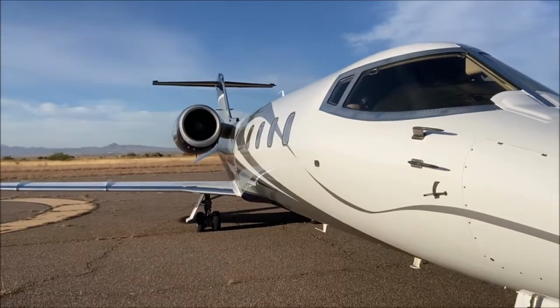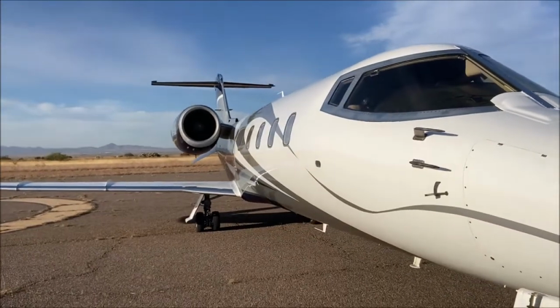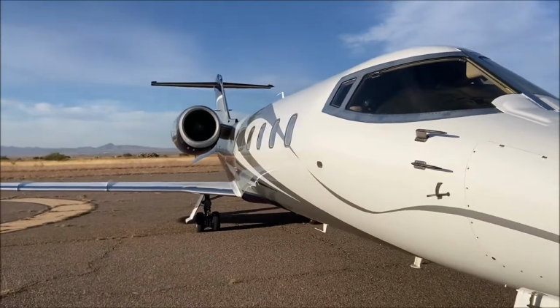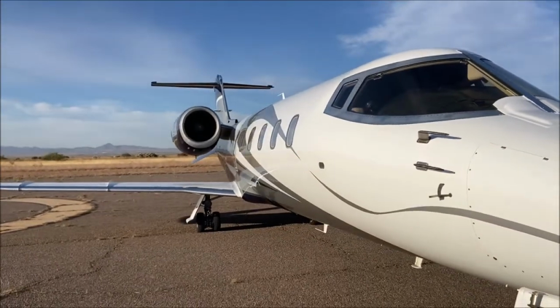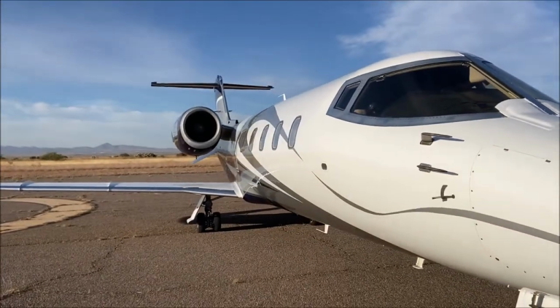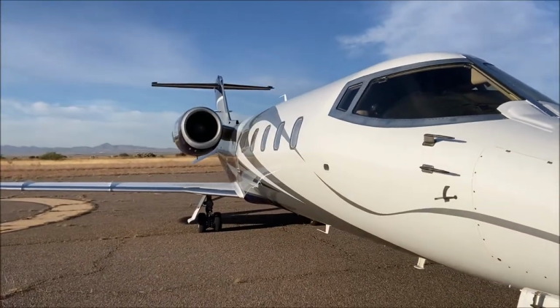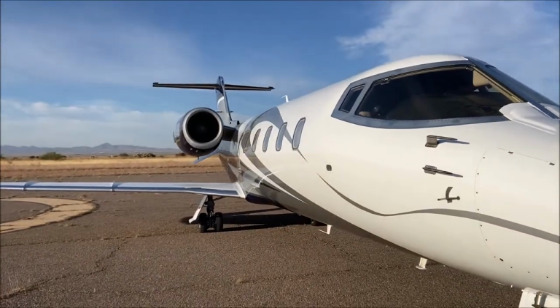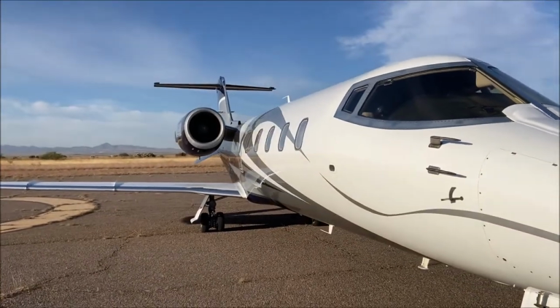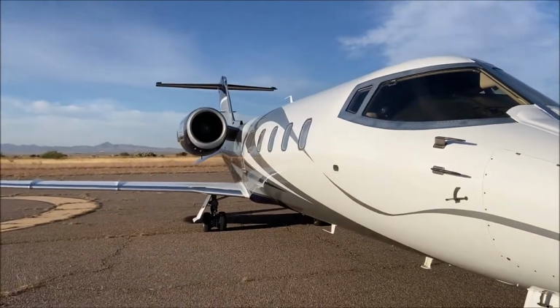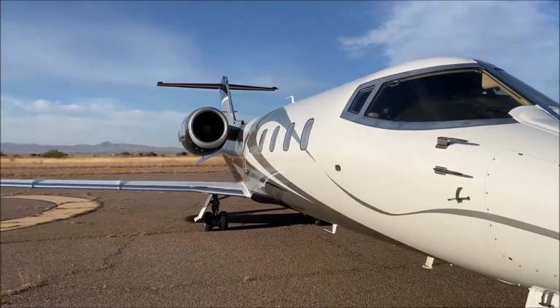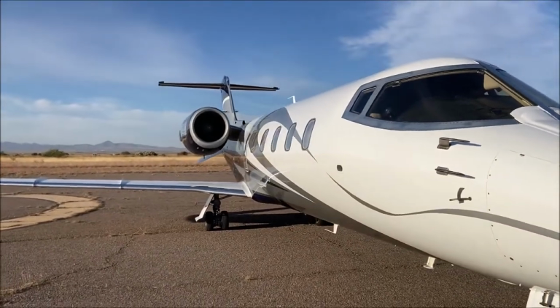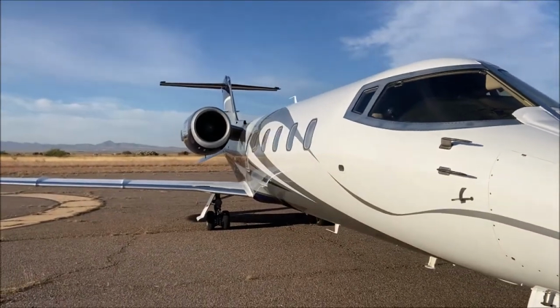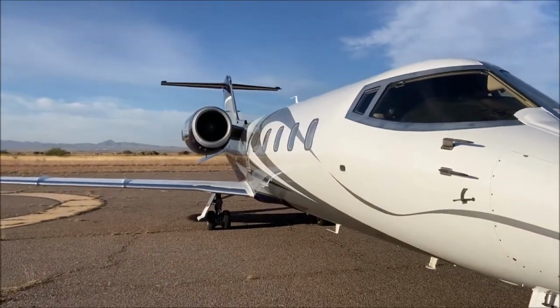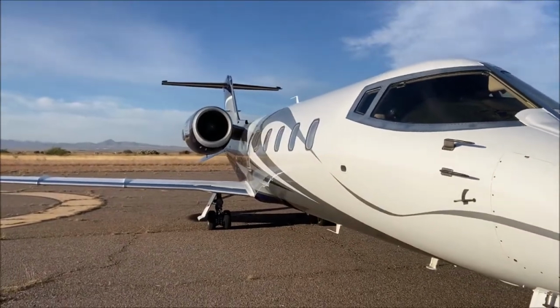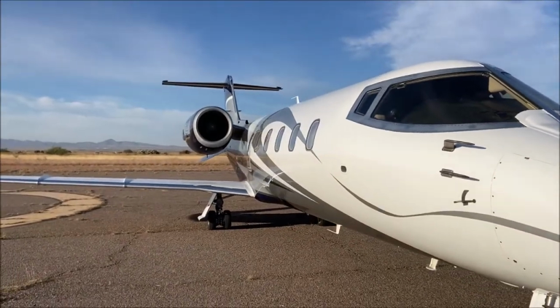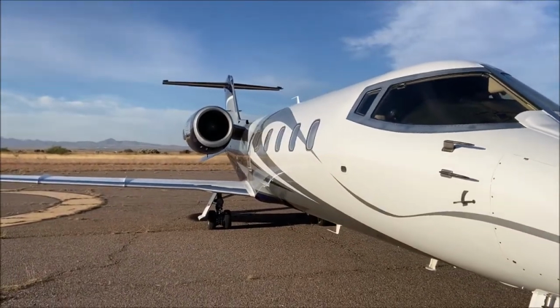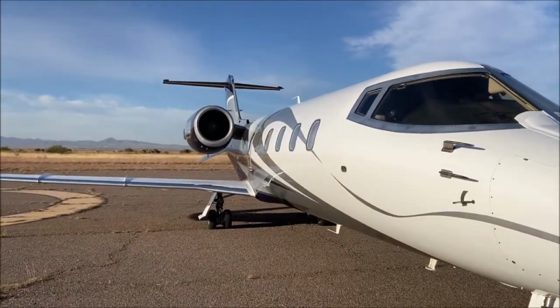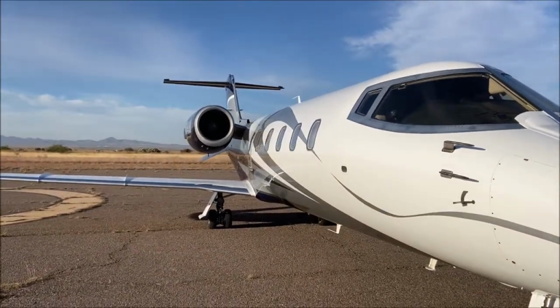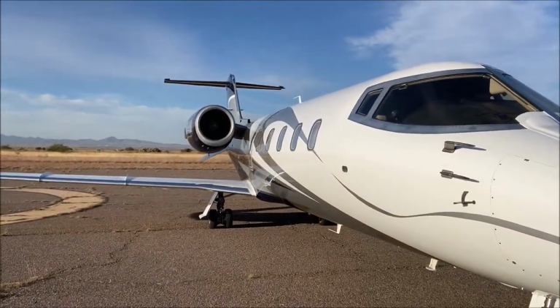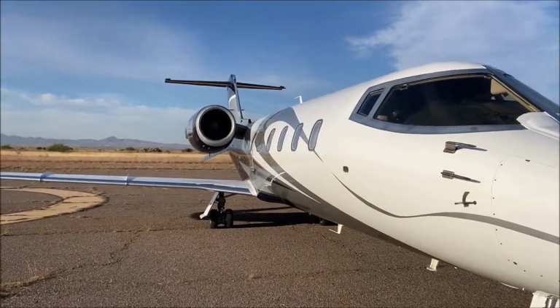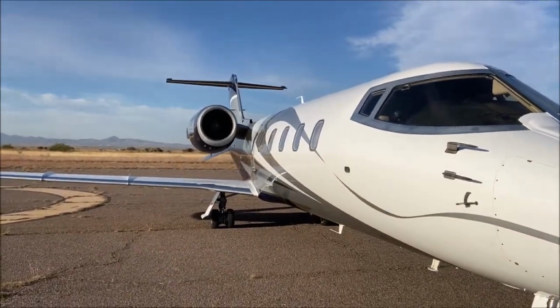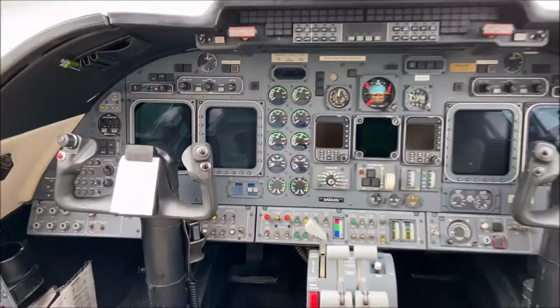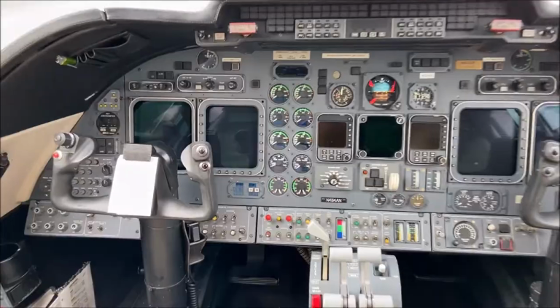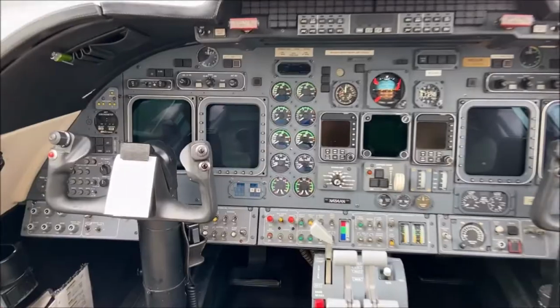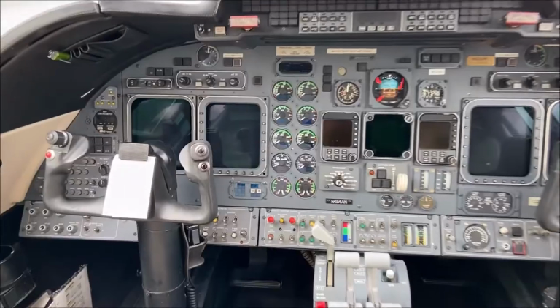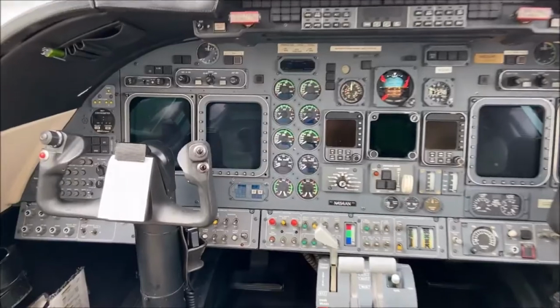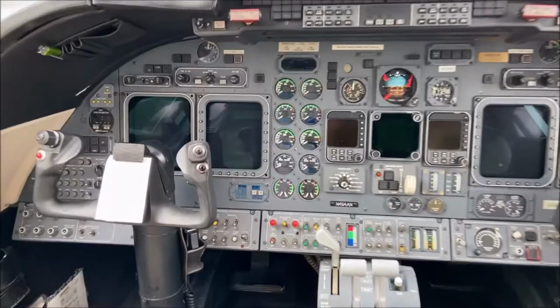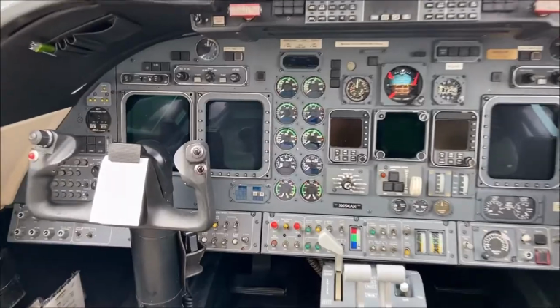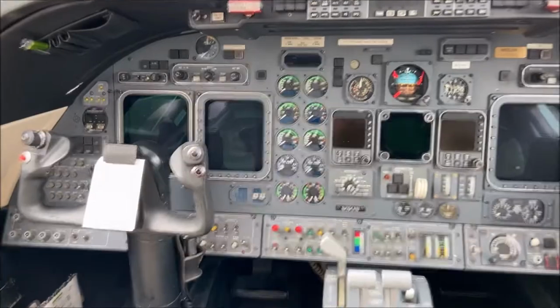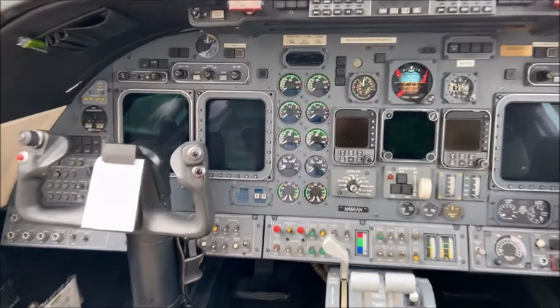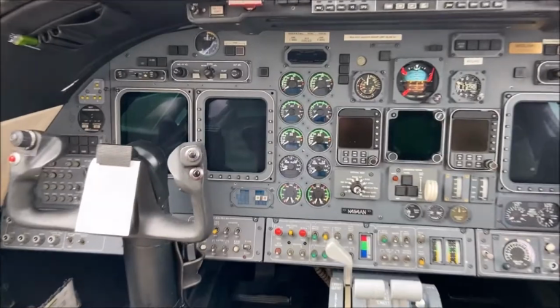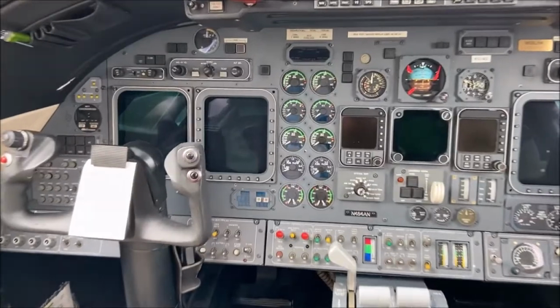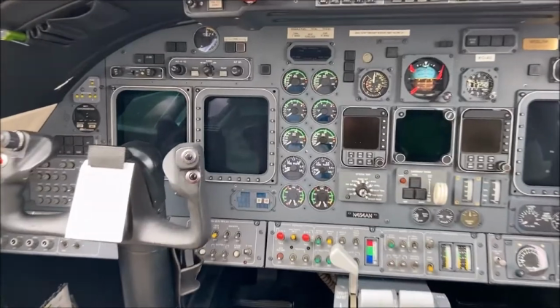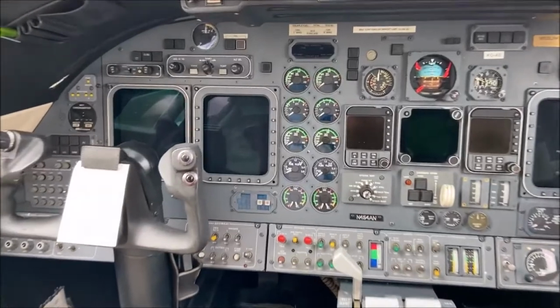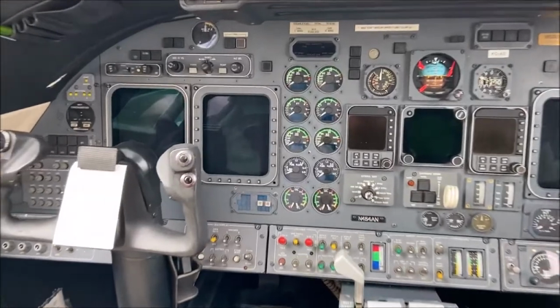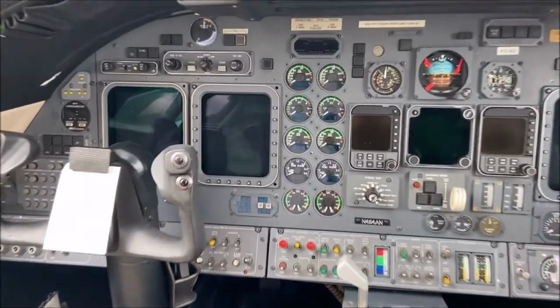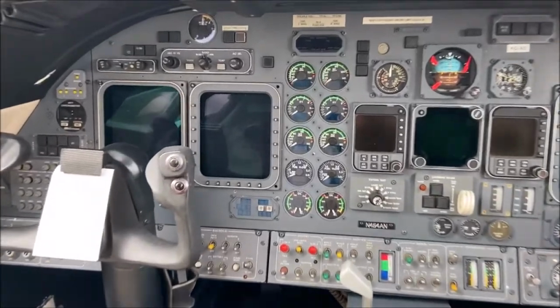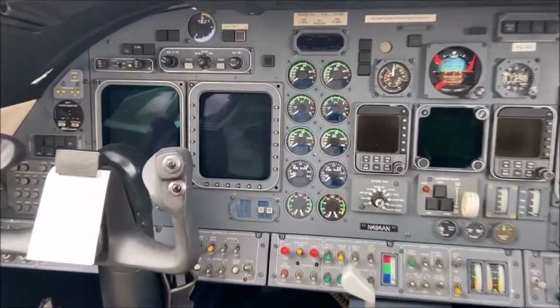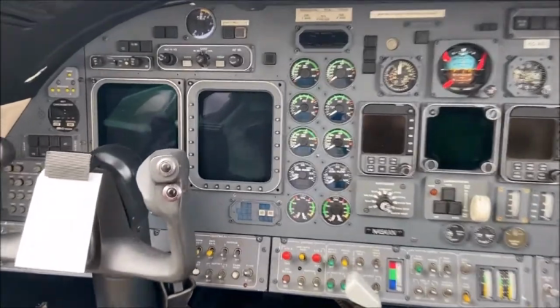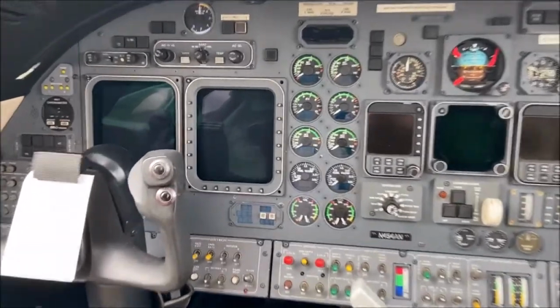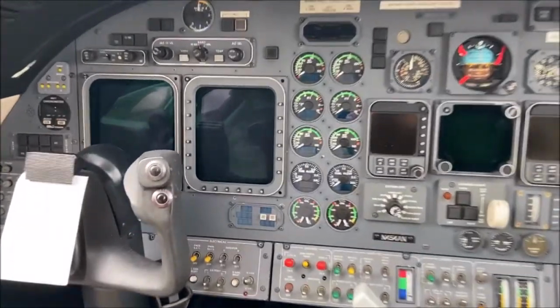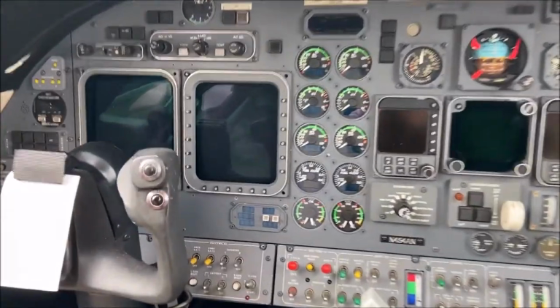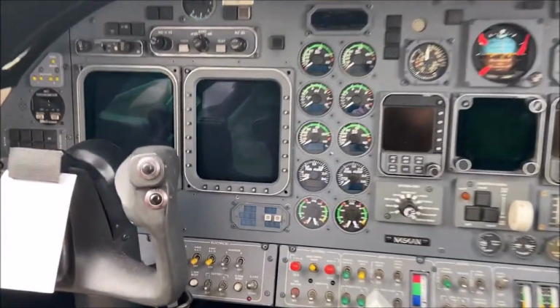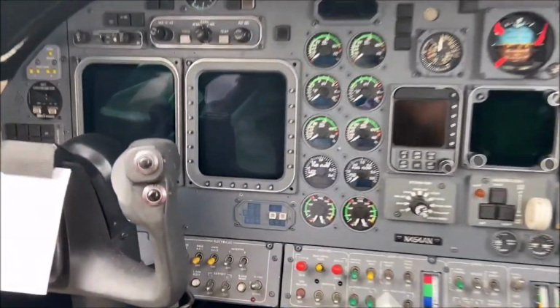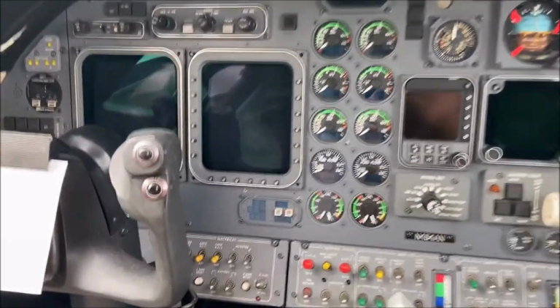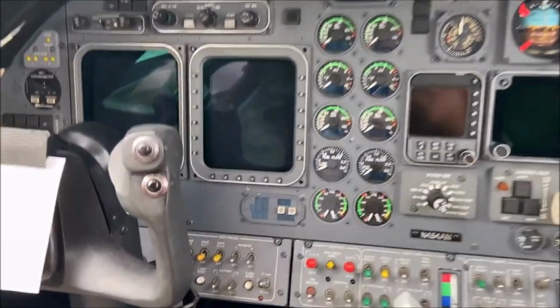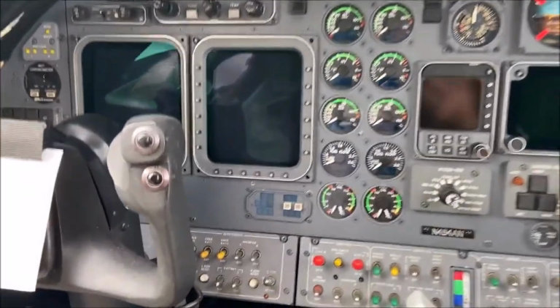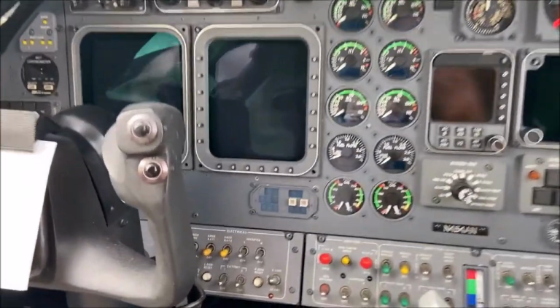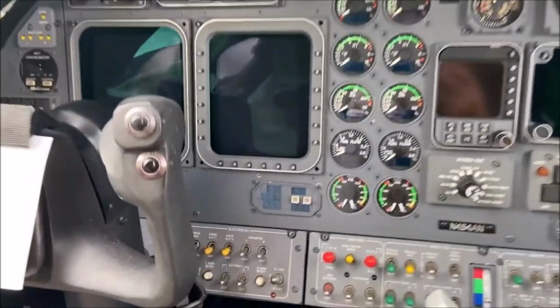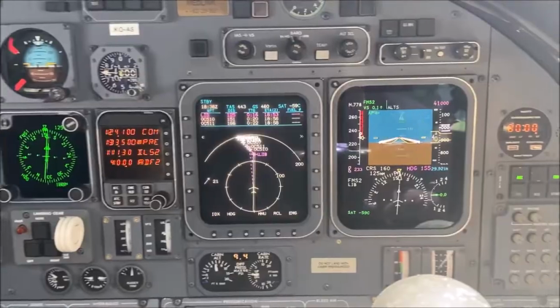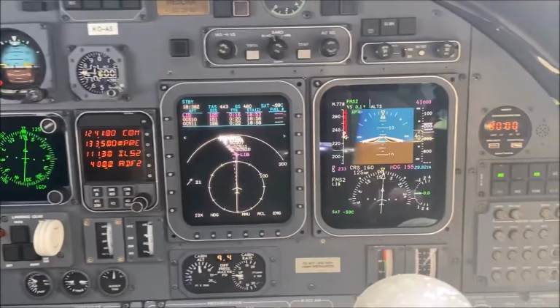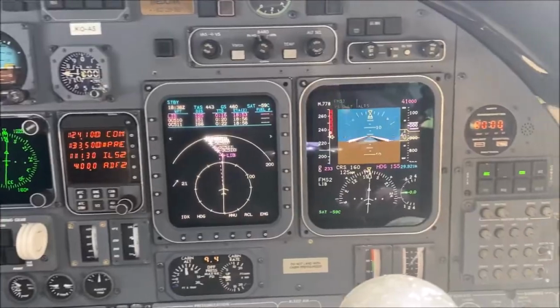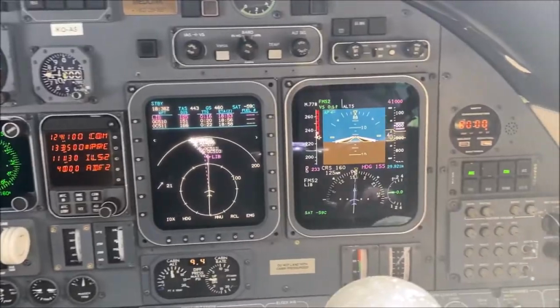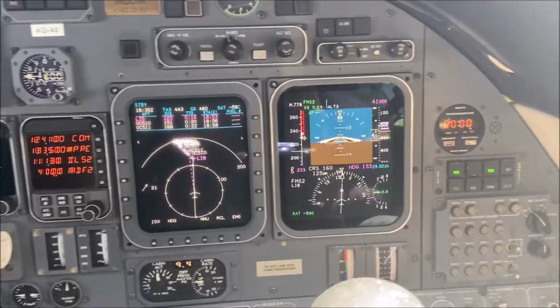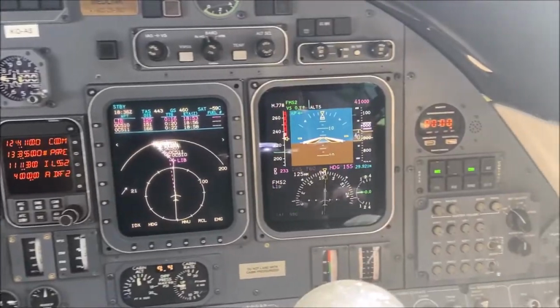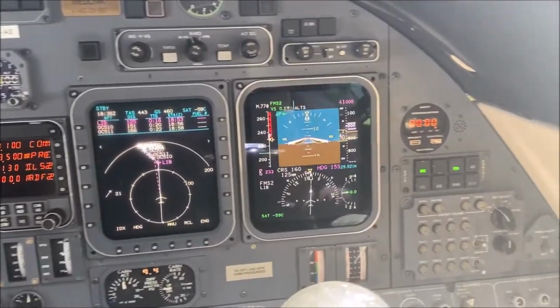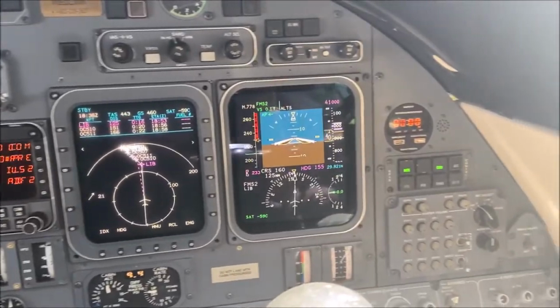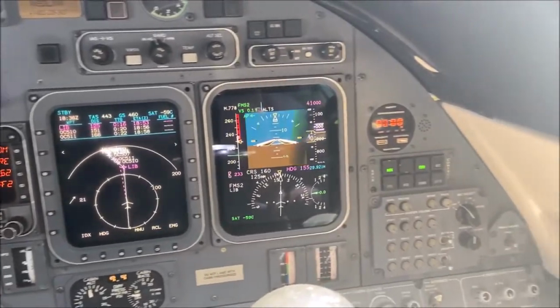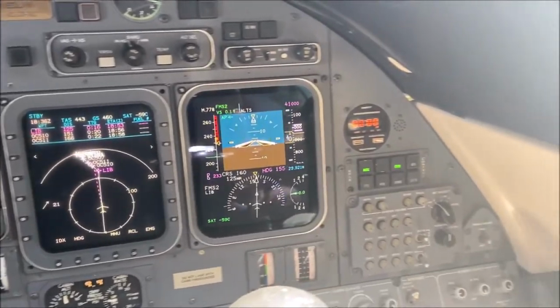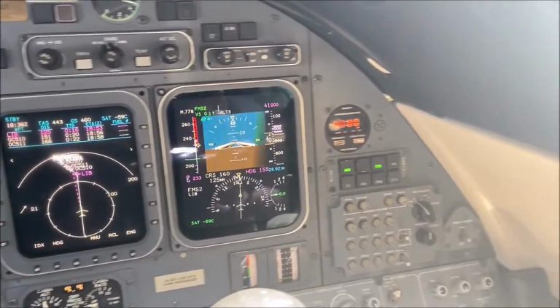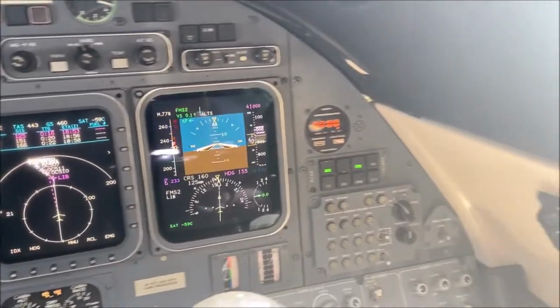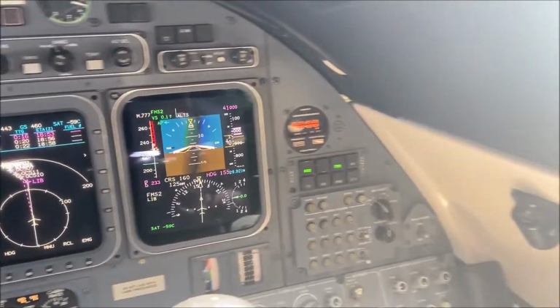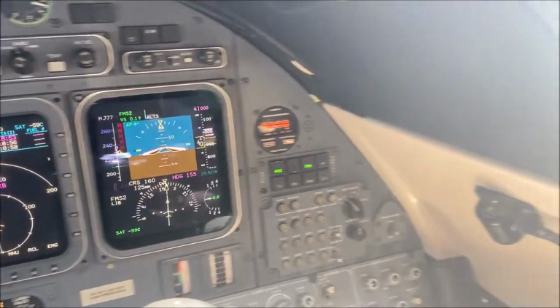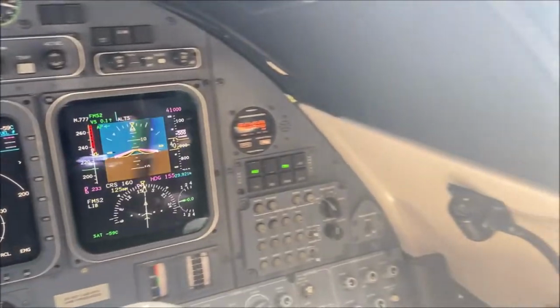Welcome to part 2 of Learjet 101, the series where we take you from cold and dark to cruising at Mach 0.8 in the stratosphere.